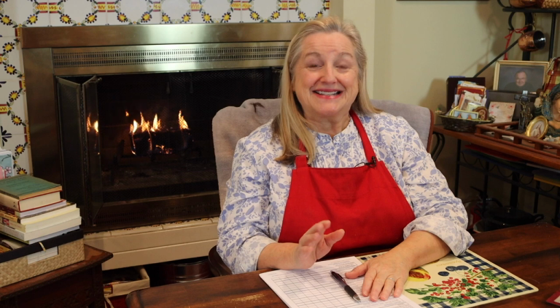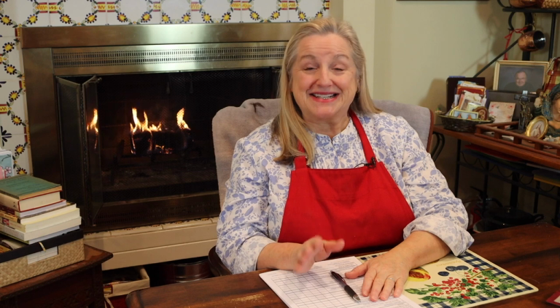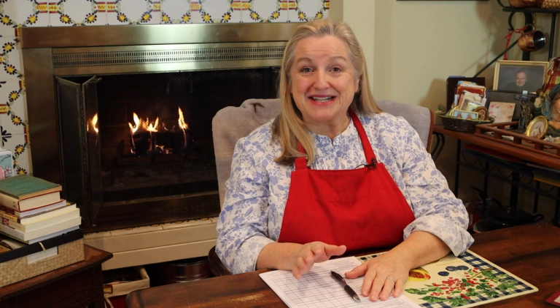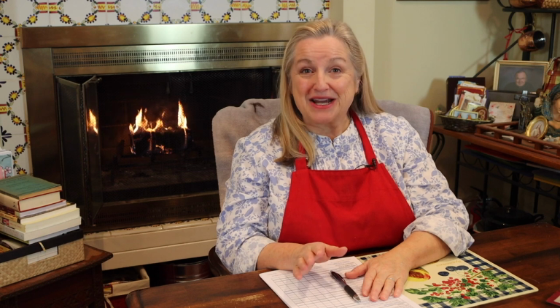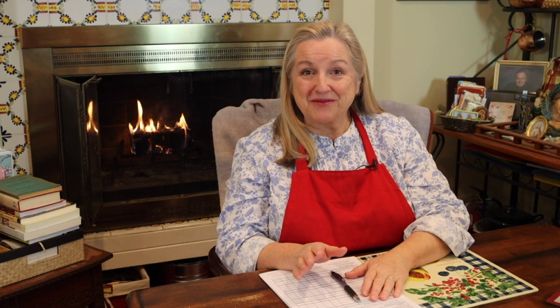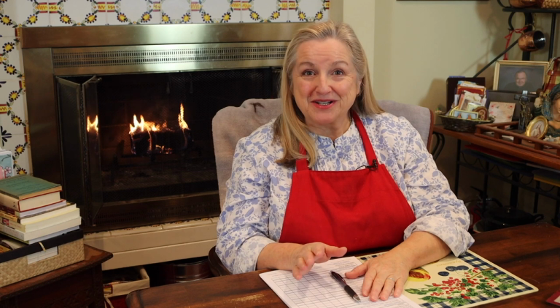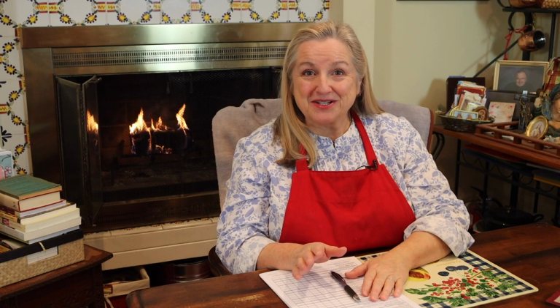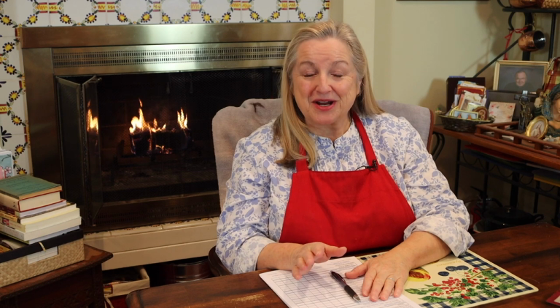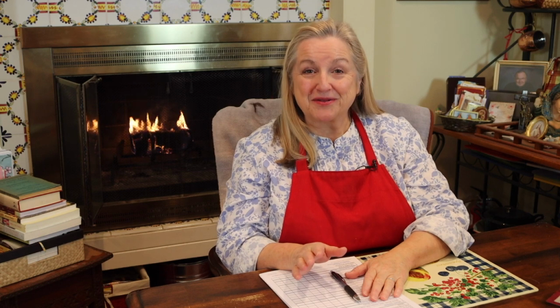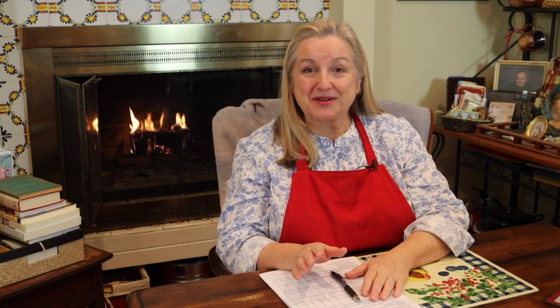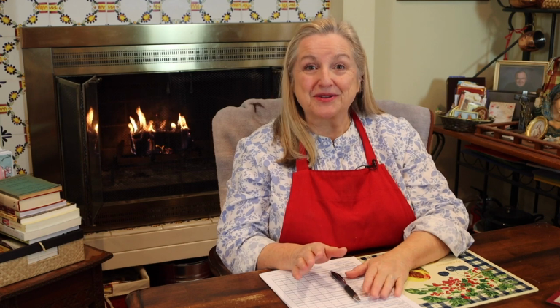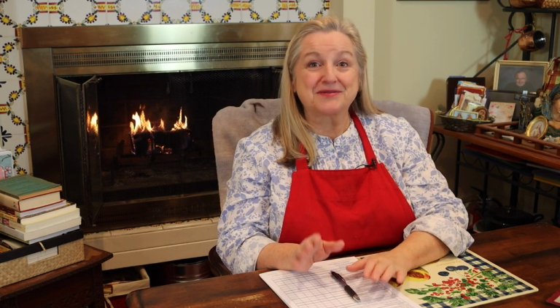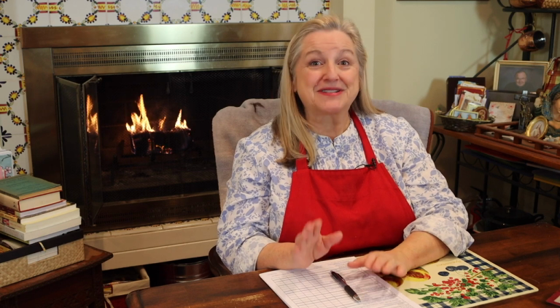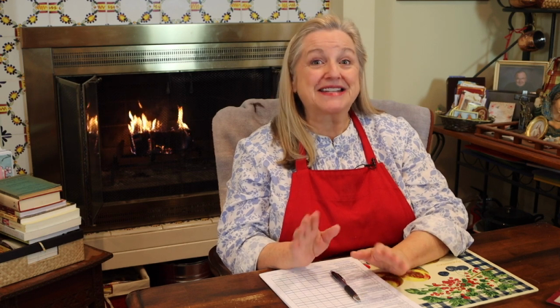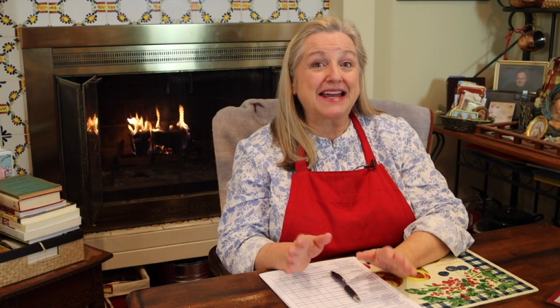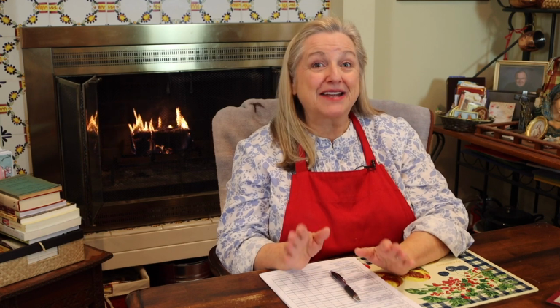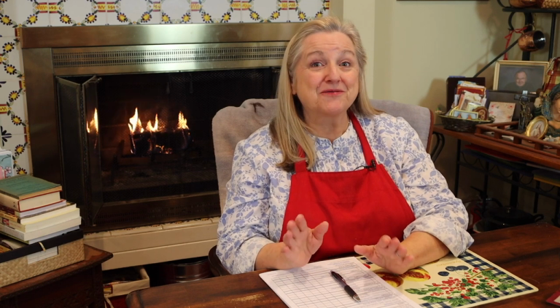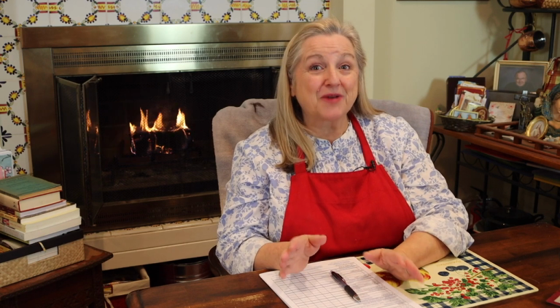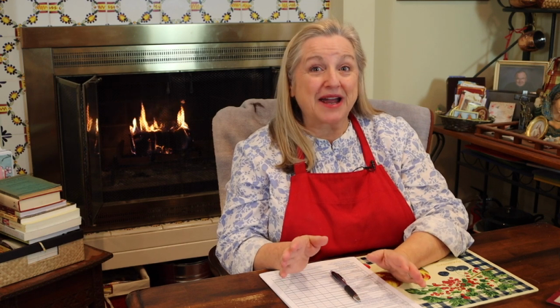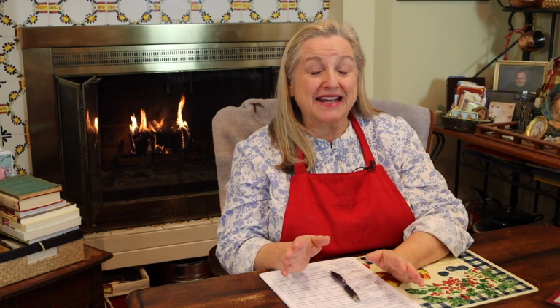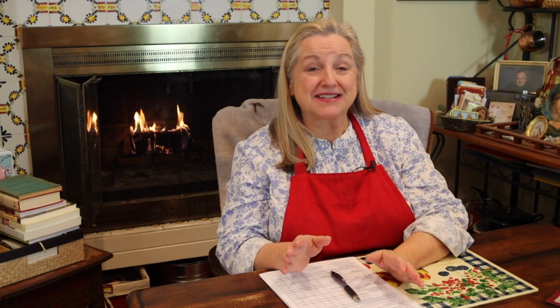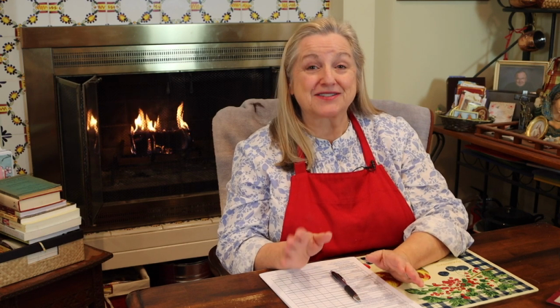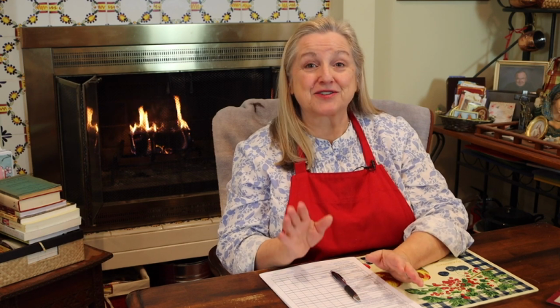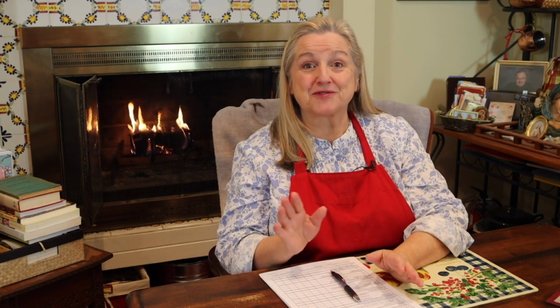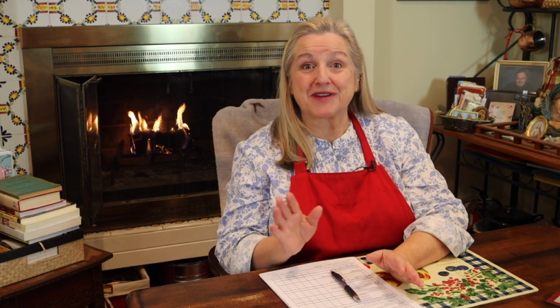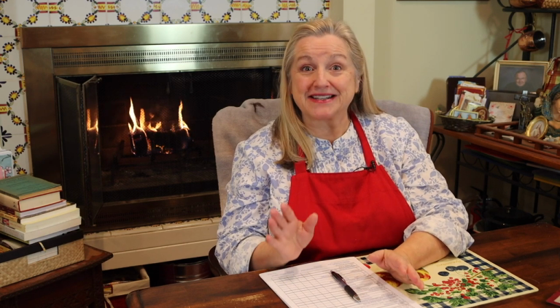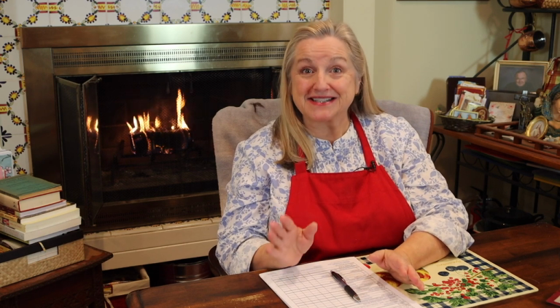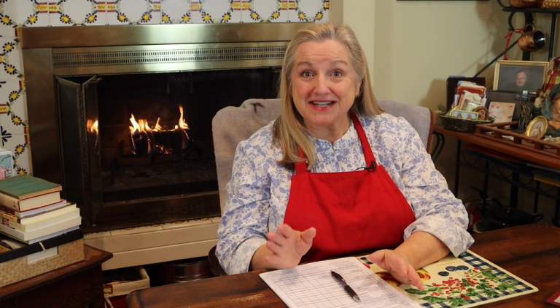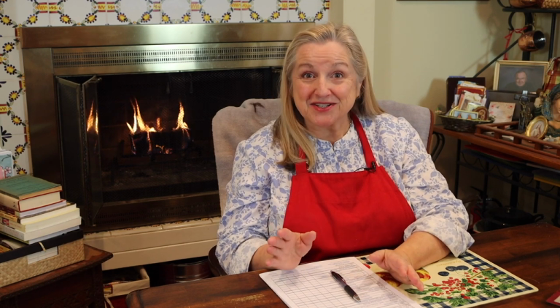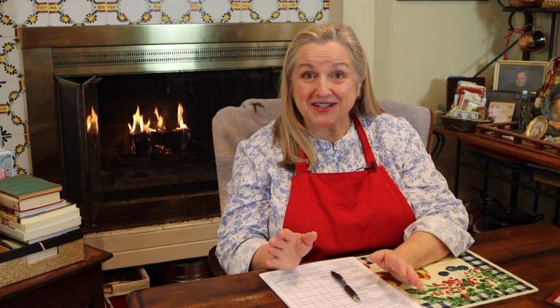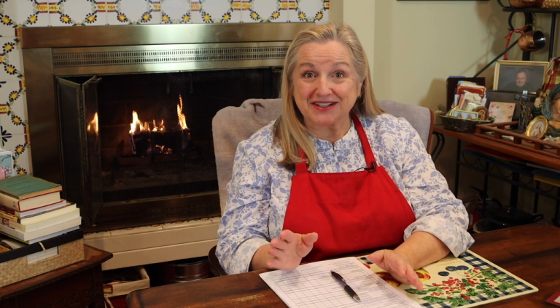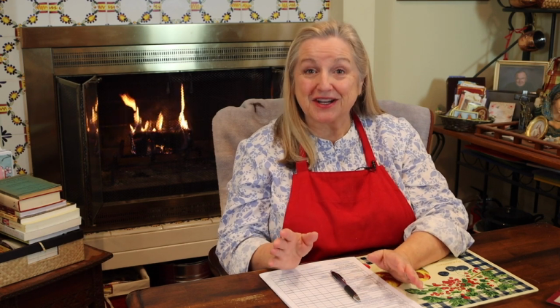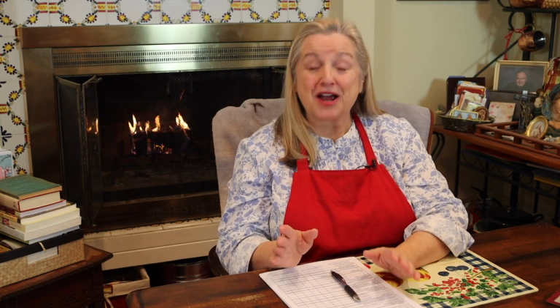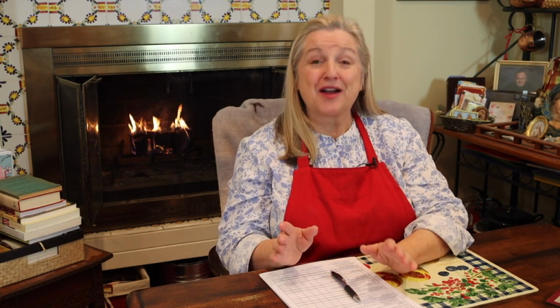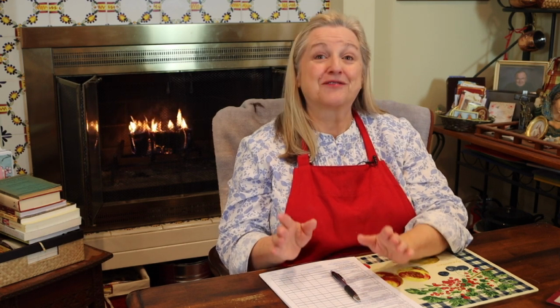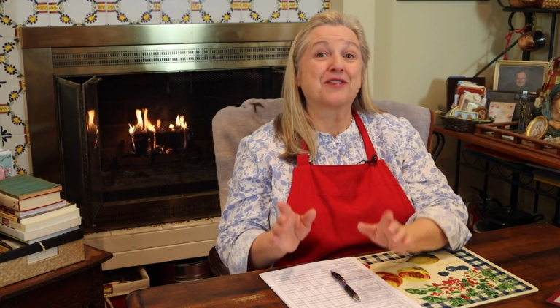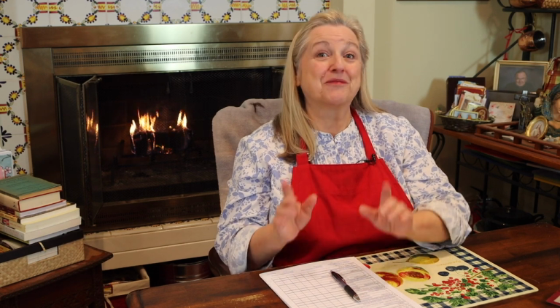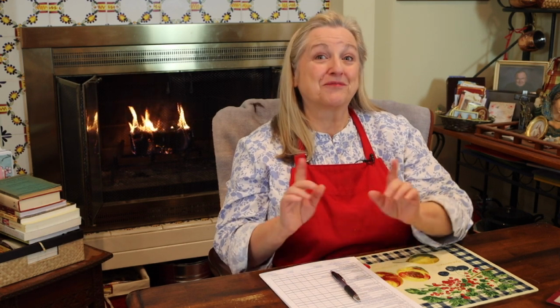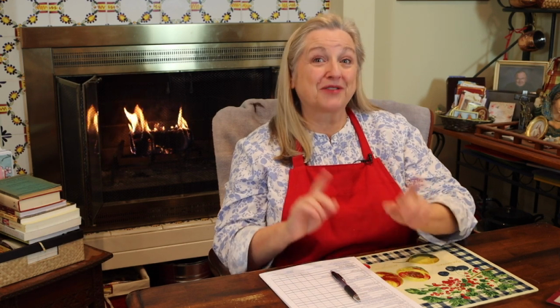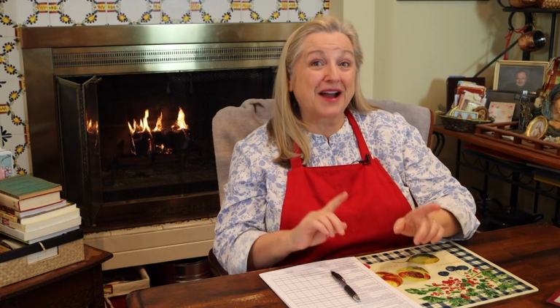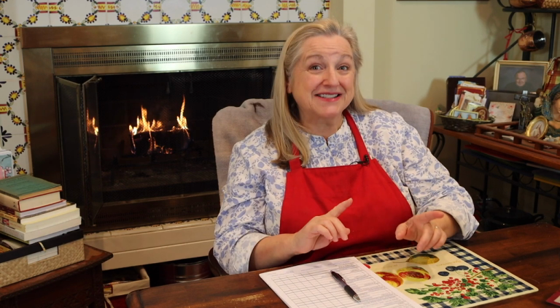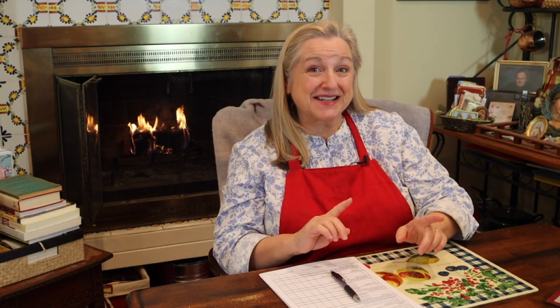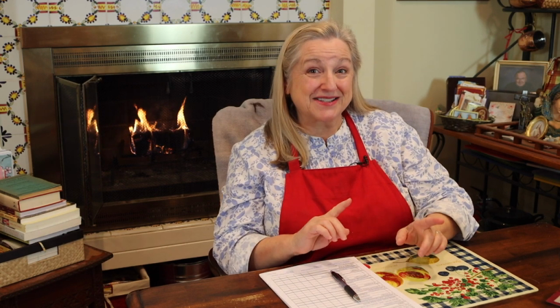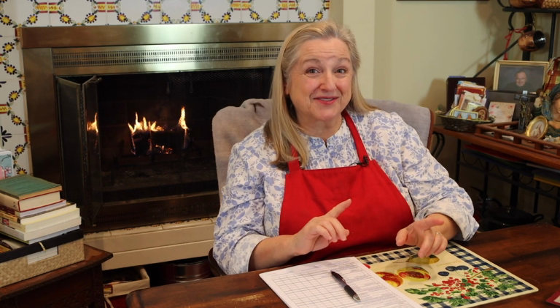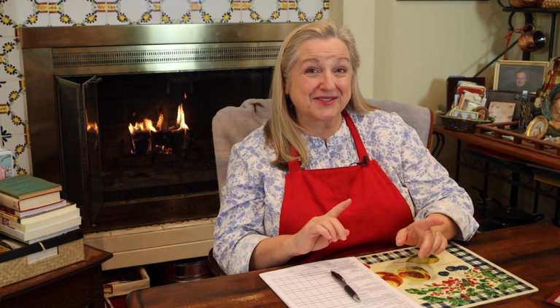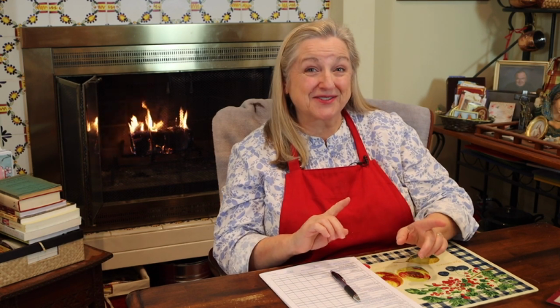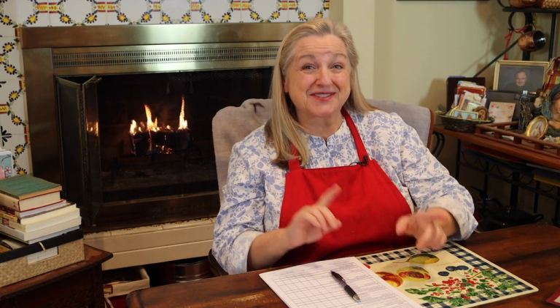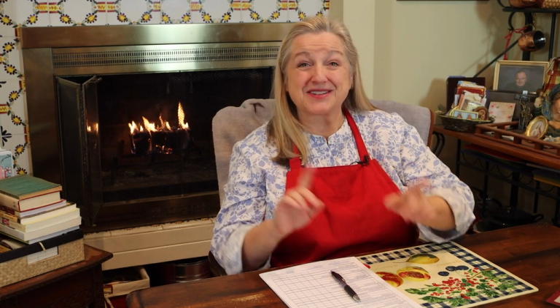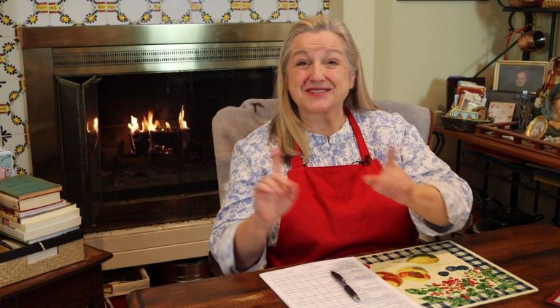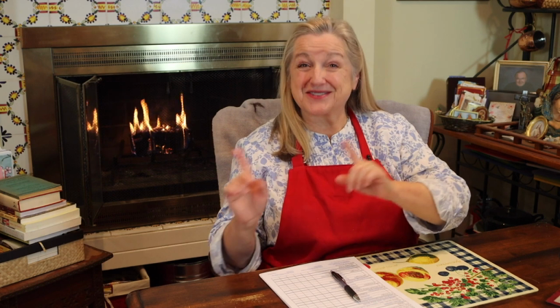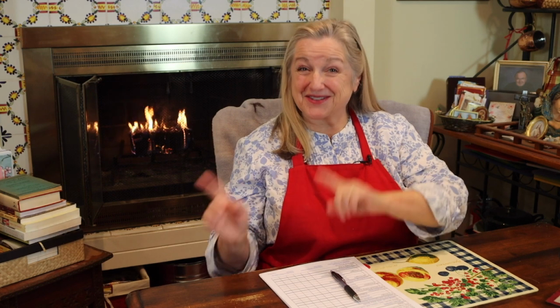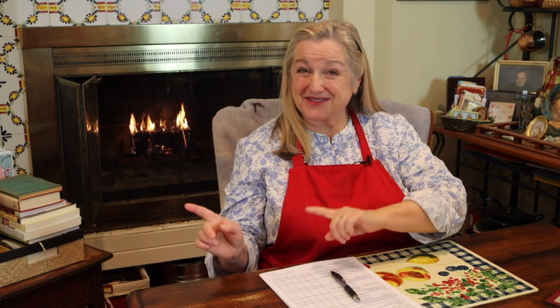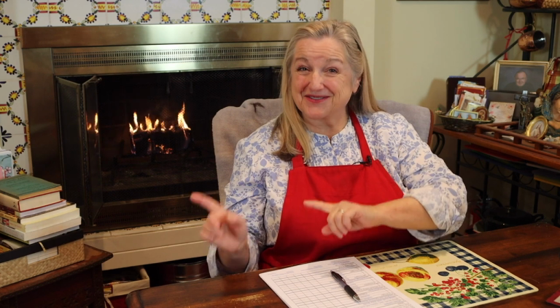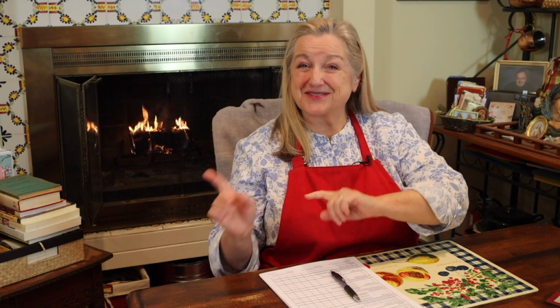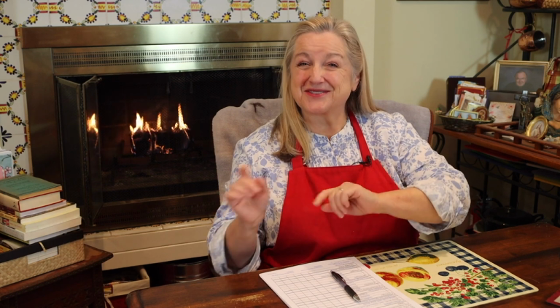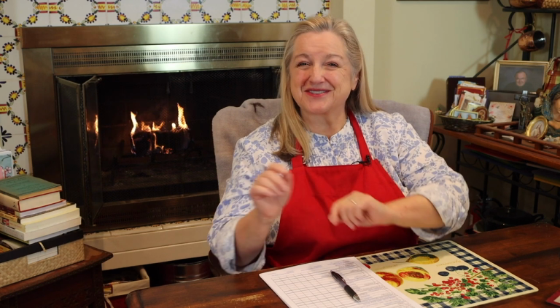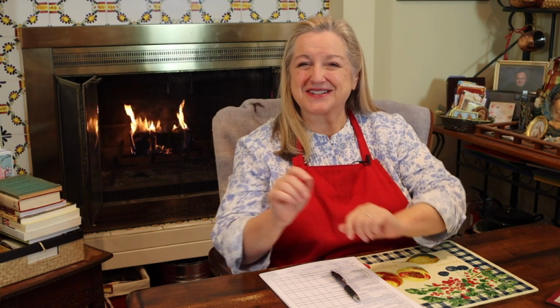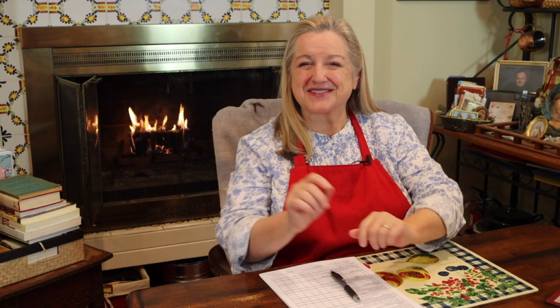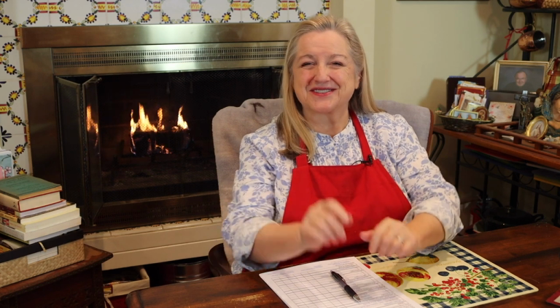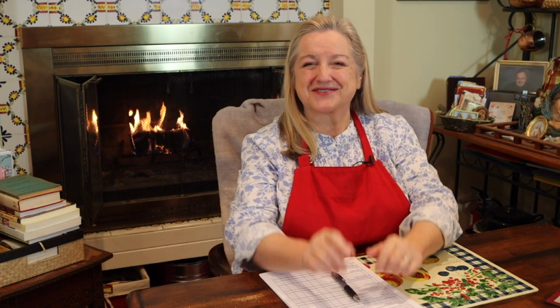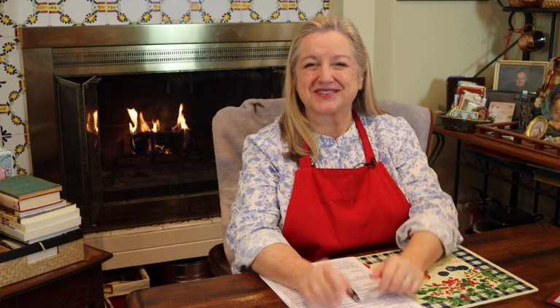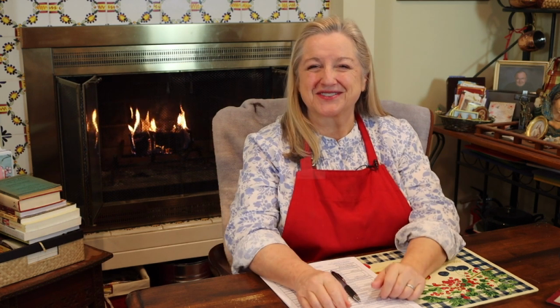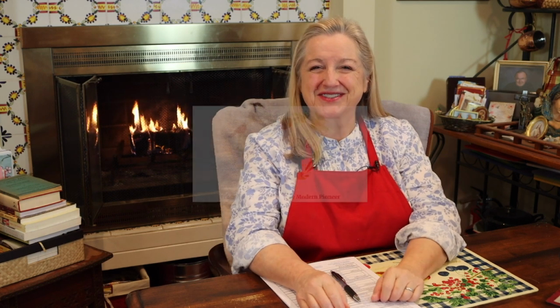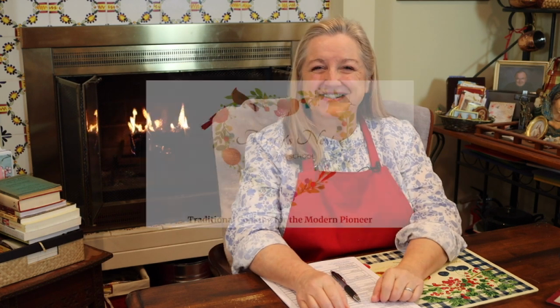Today, I want to share with you 10 ways to transition from processed foods to traditional foods.